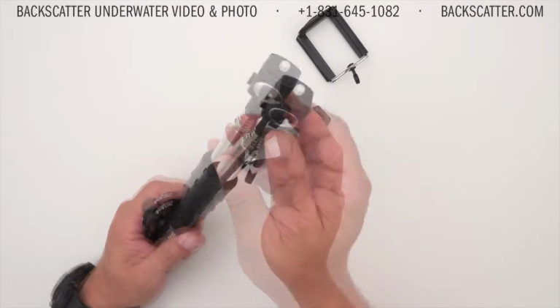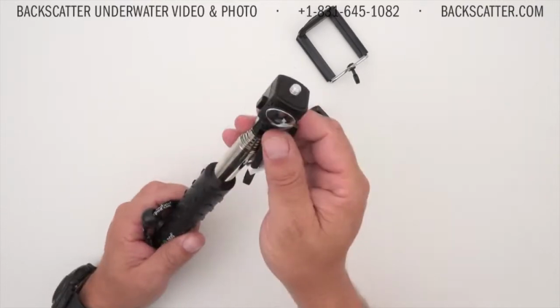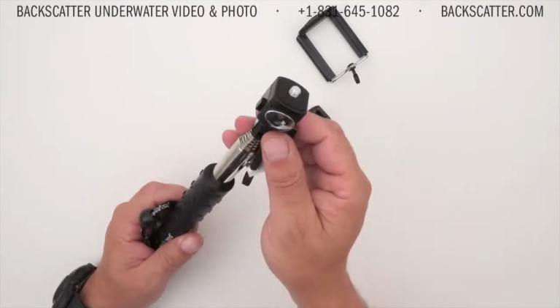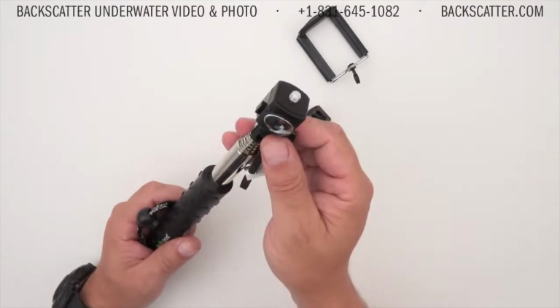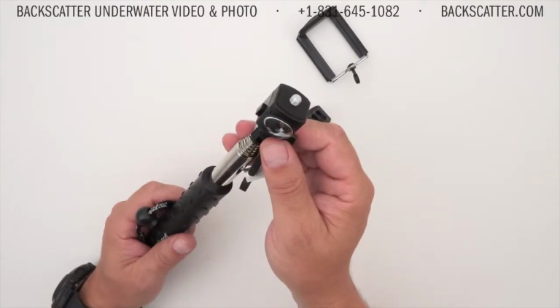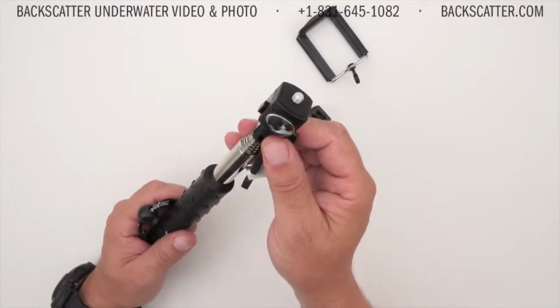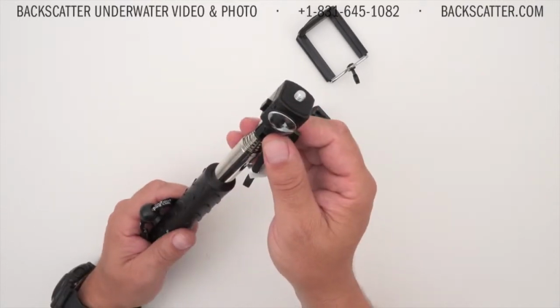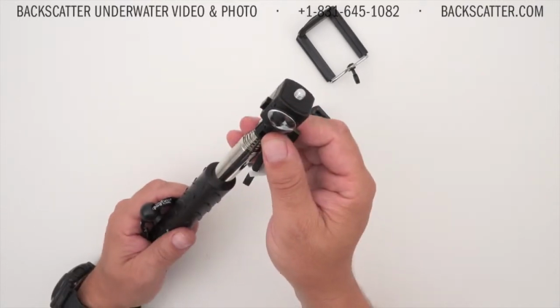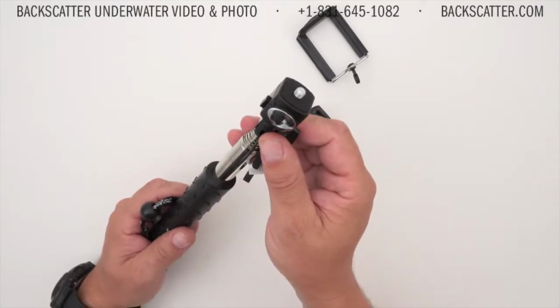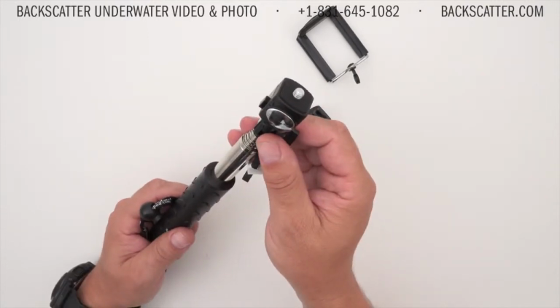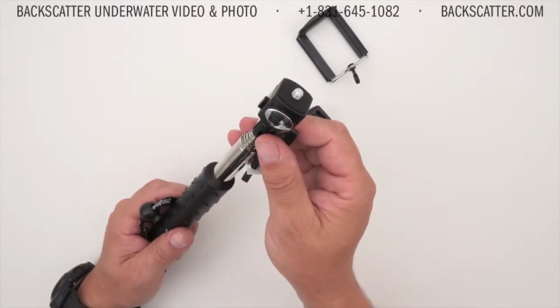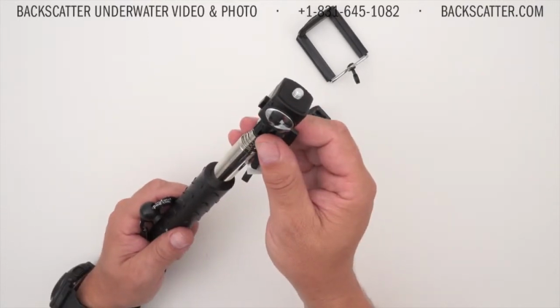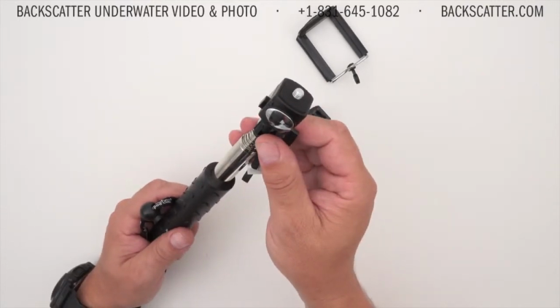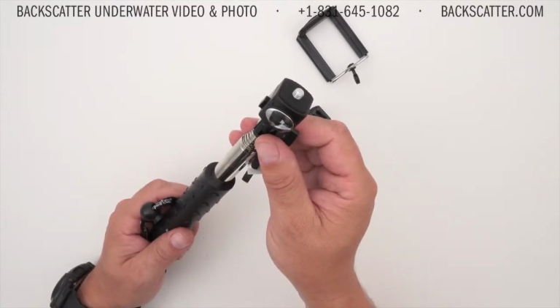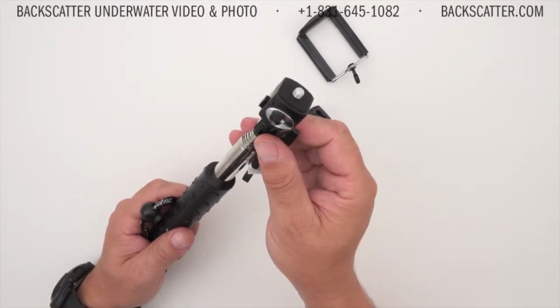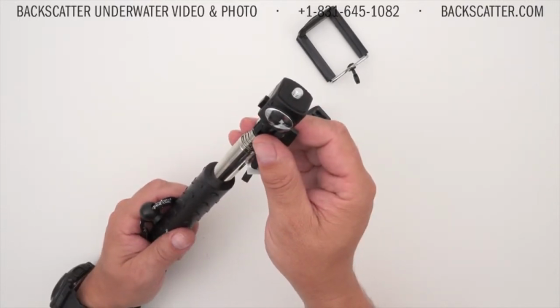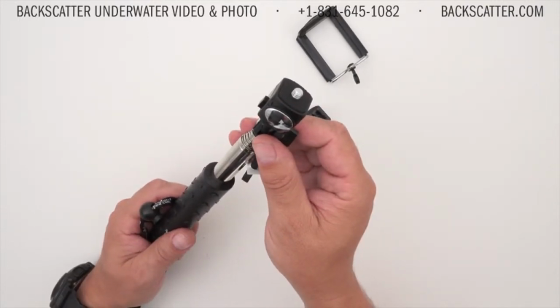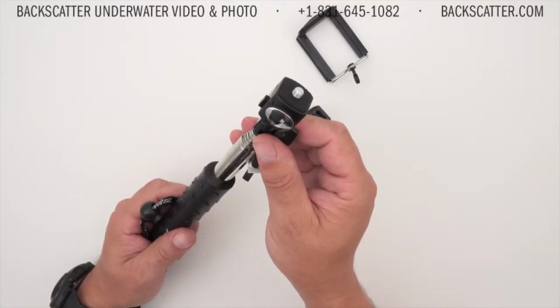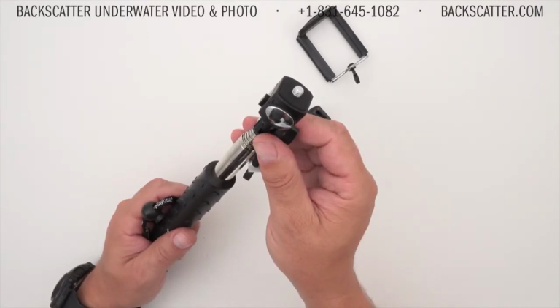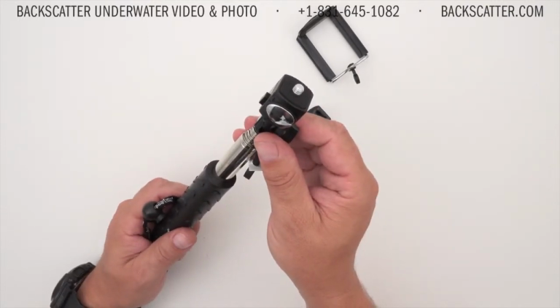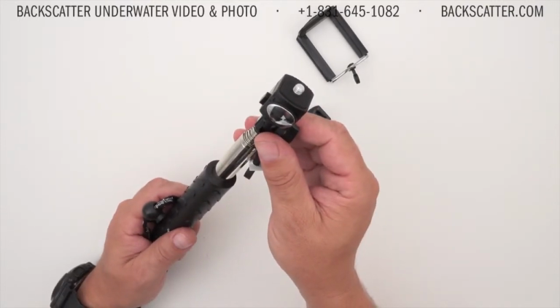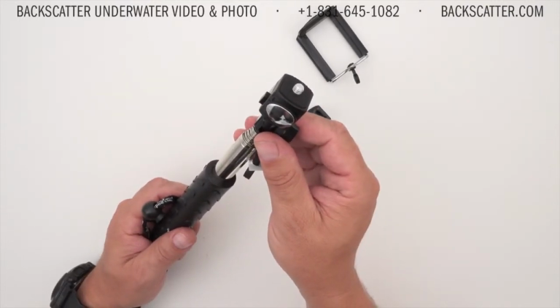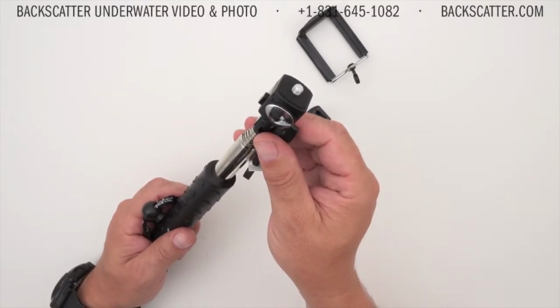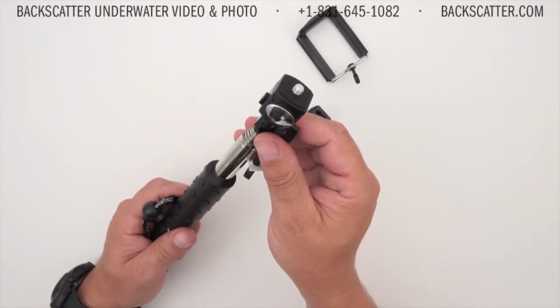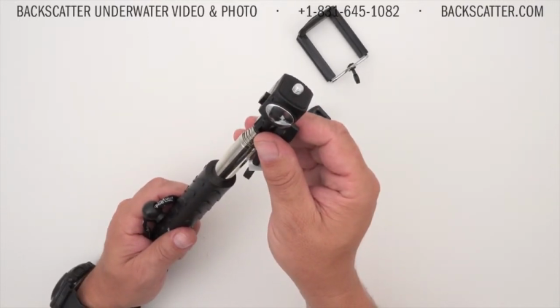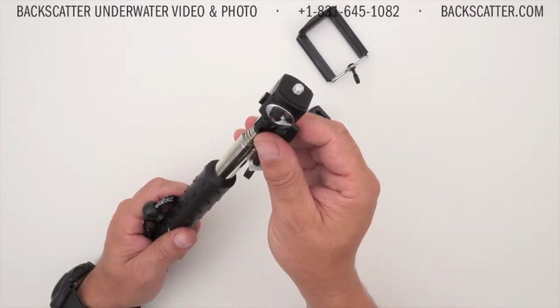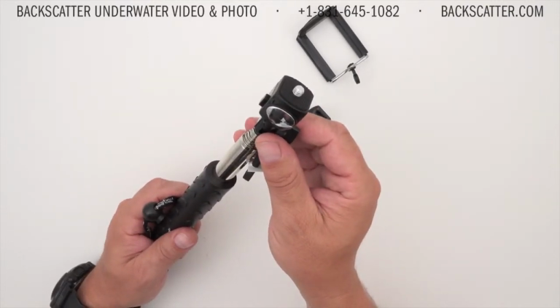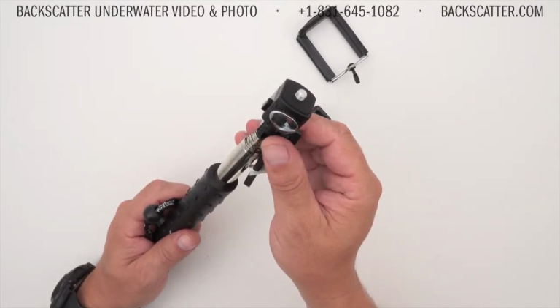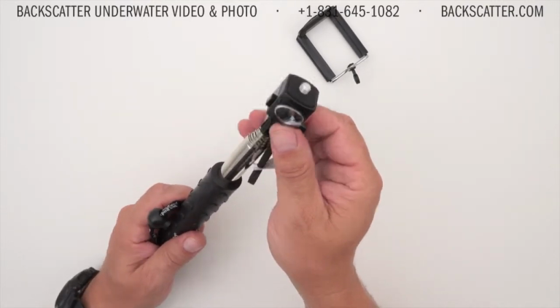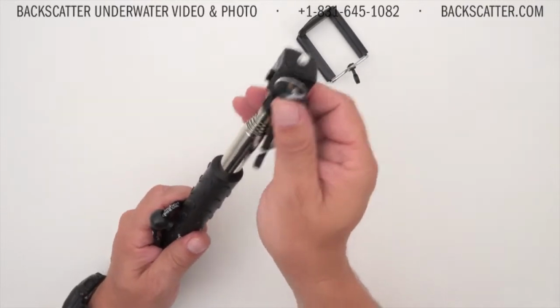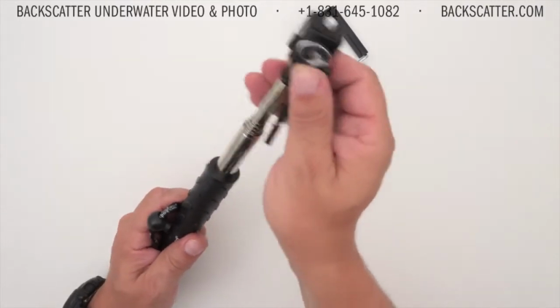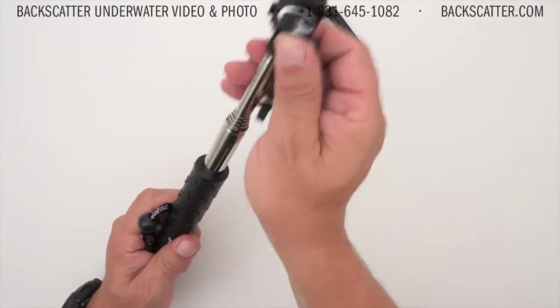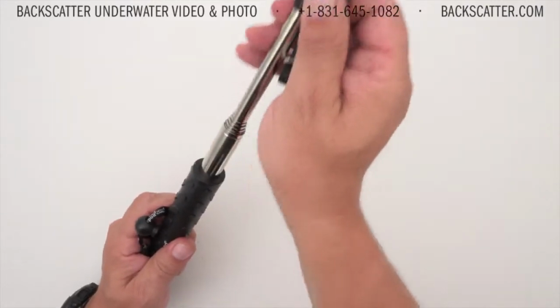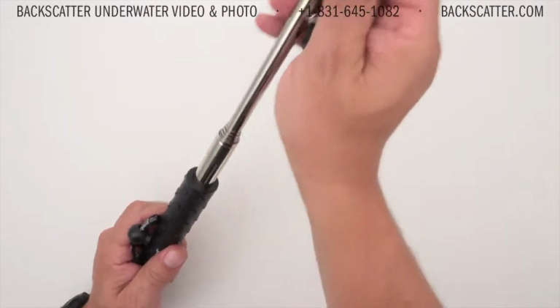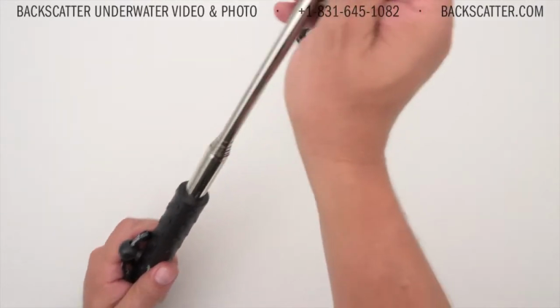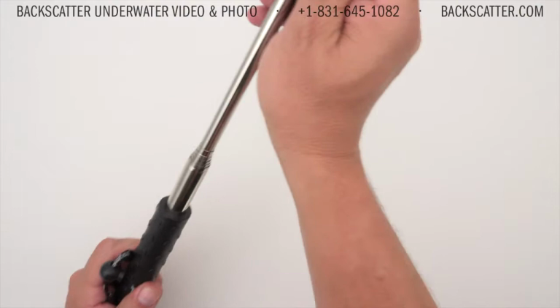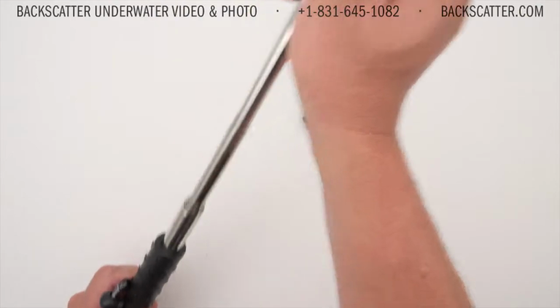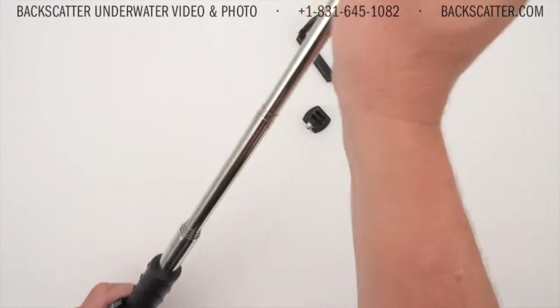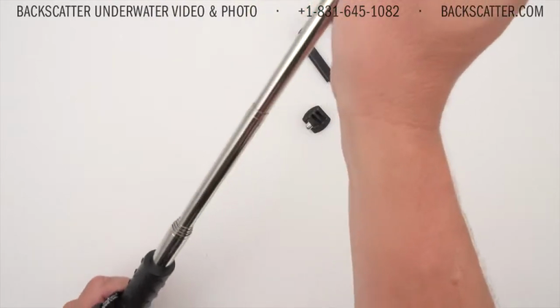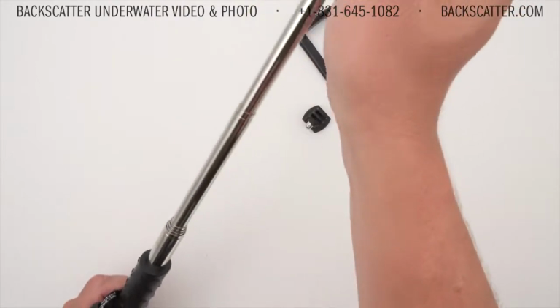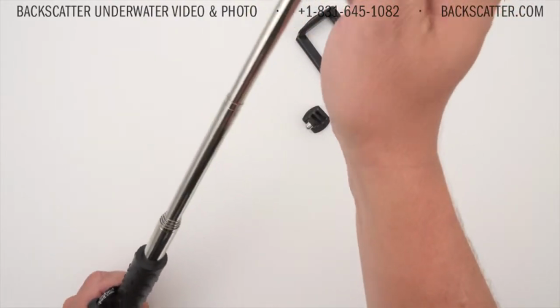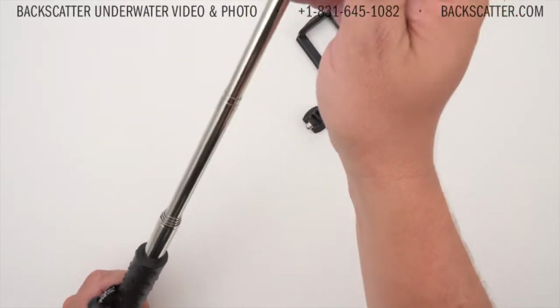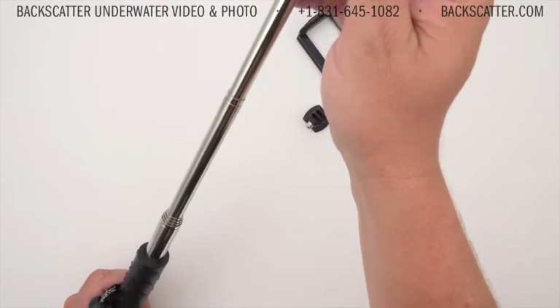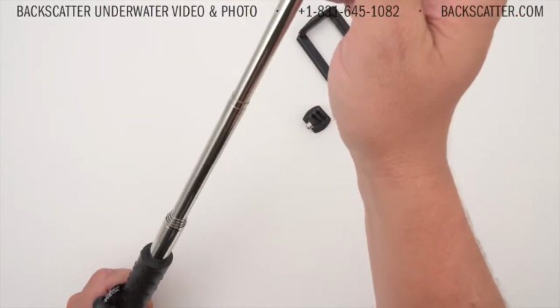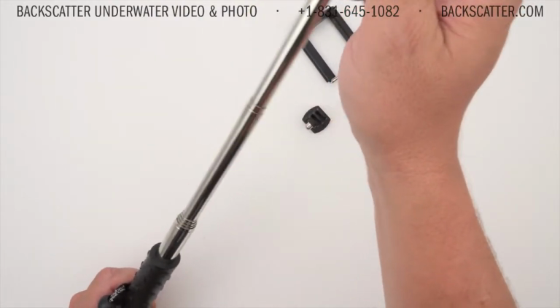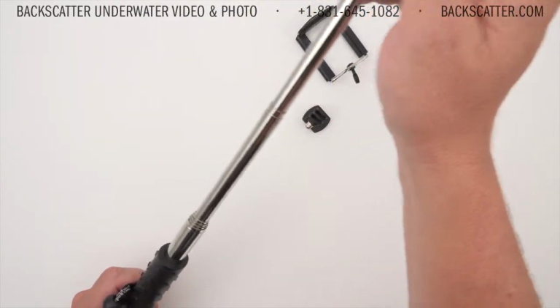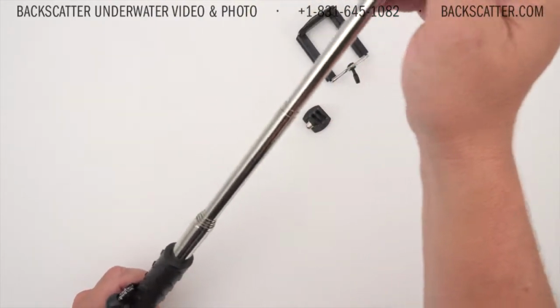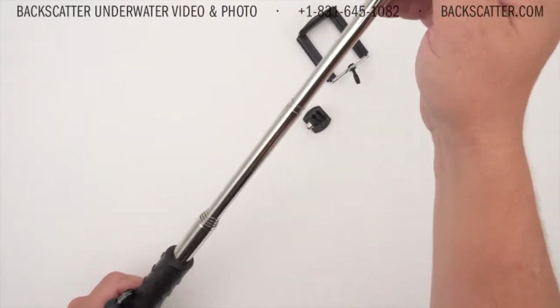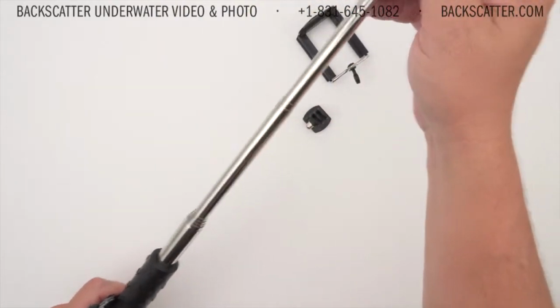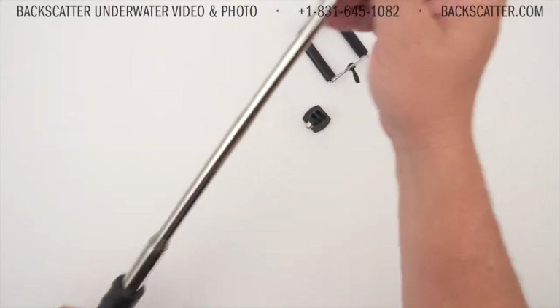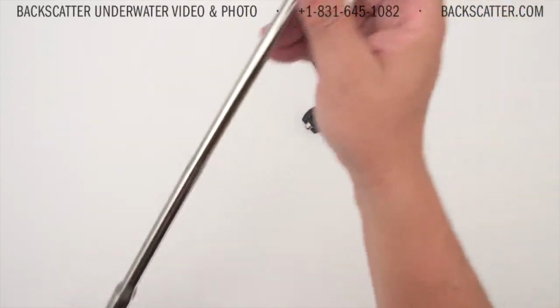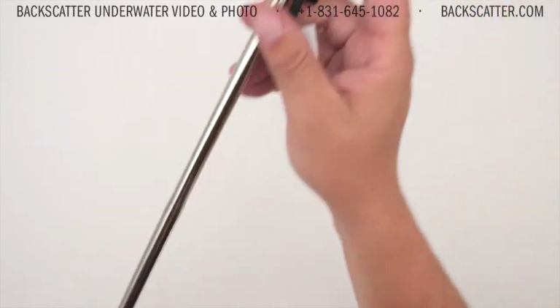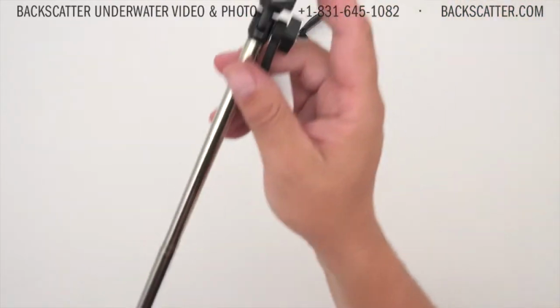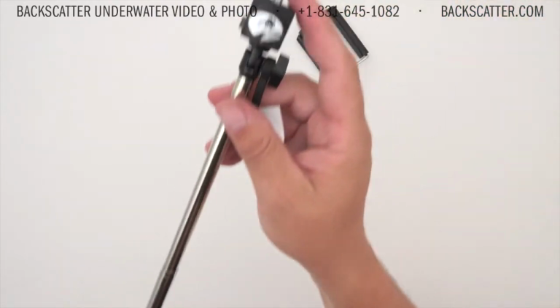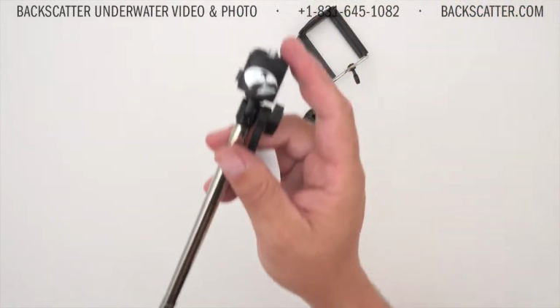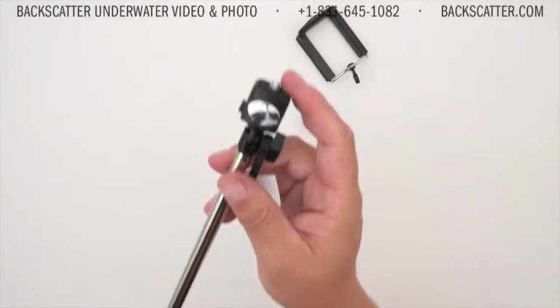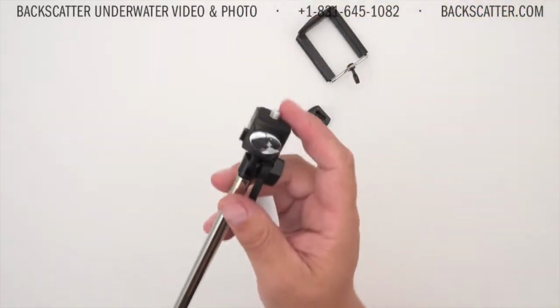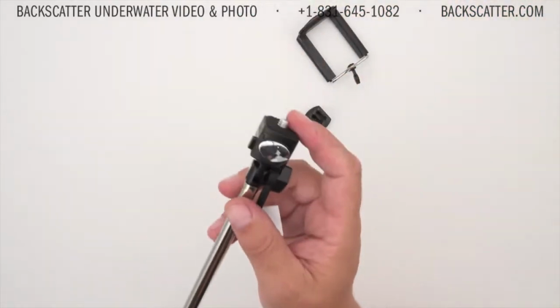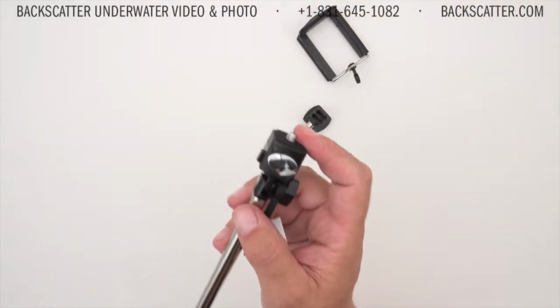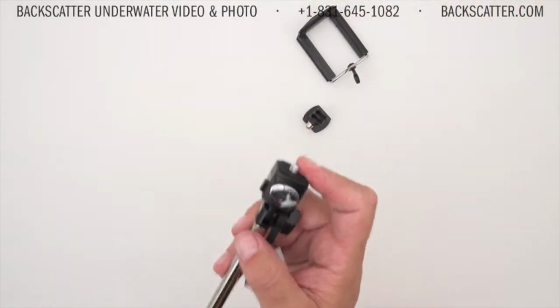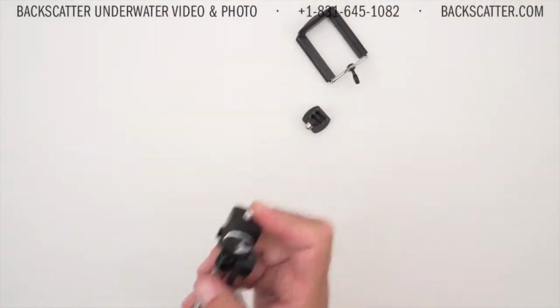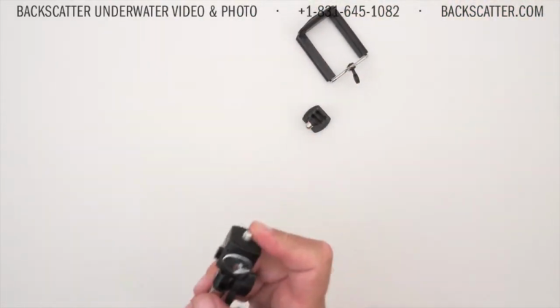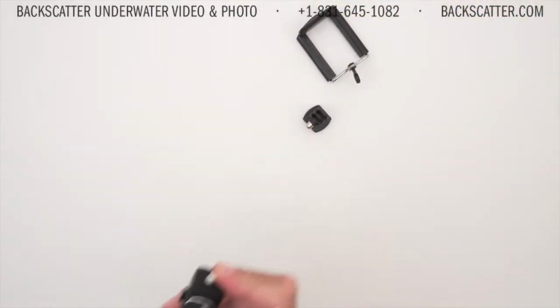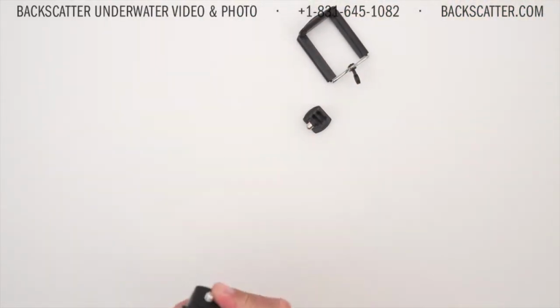Retracted size is eight and a half inches and extends to 39 inches, and it only weighs five ounces.